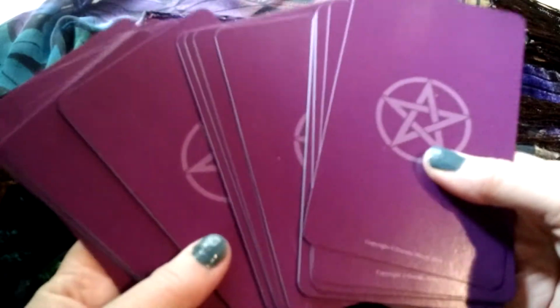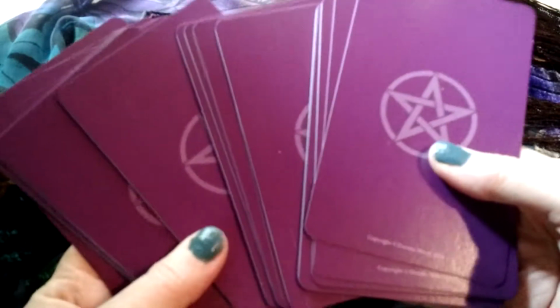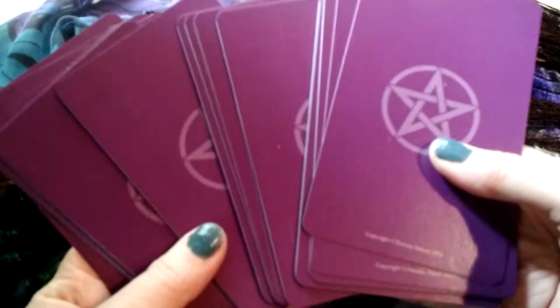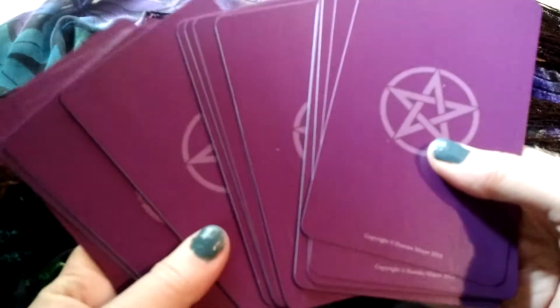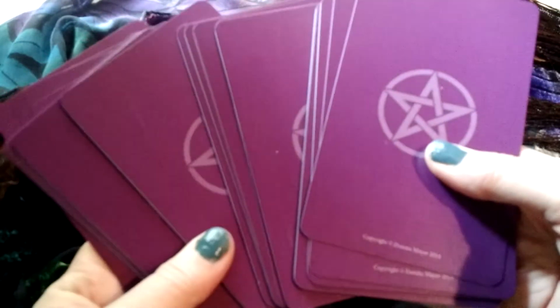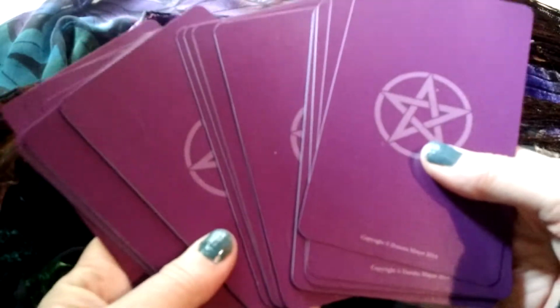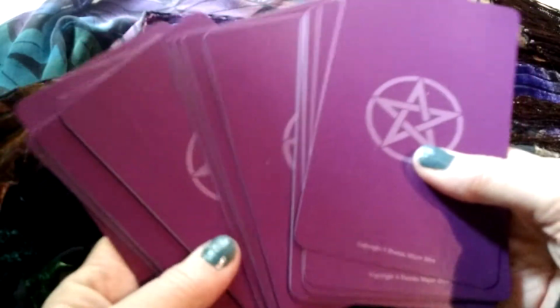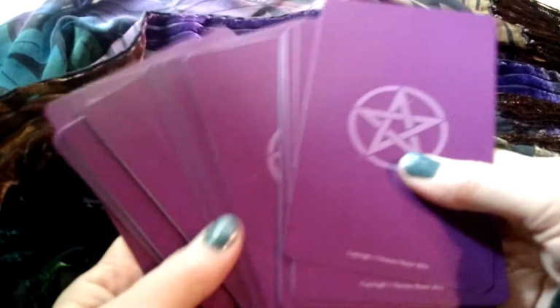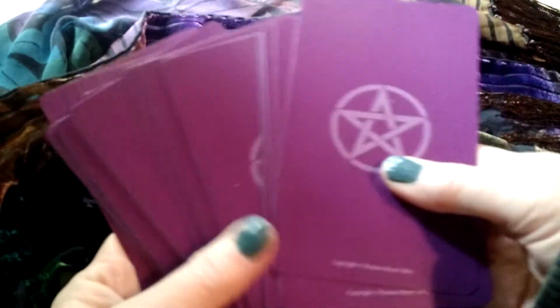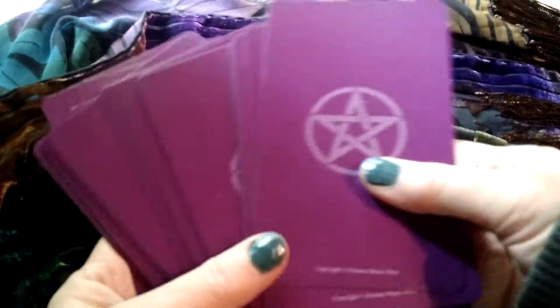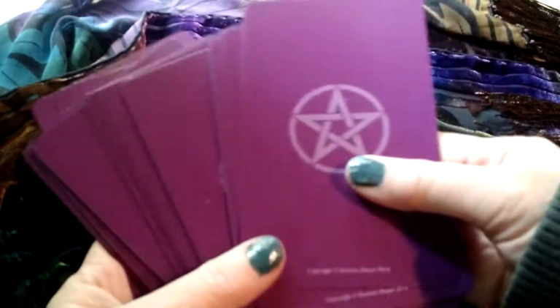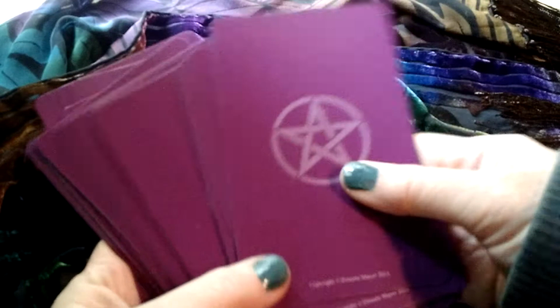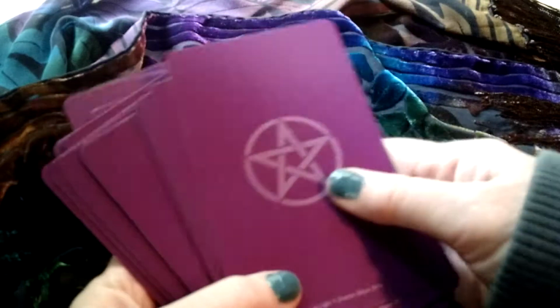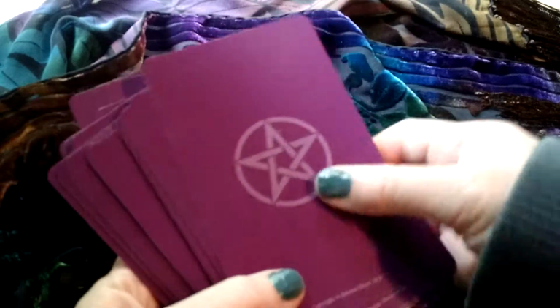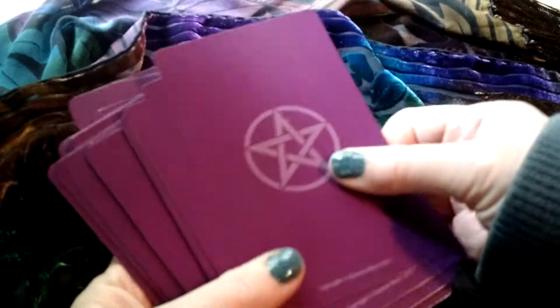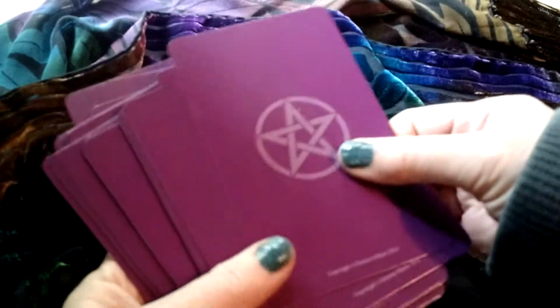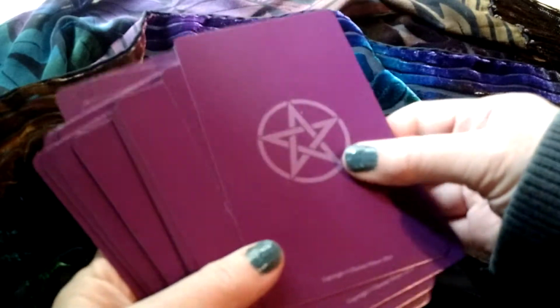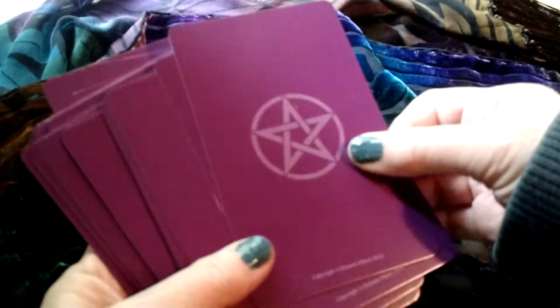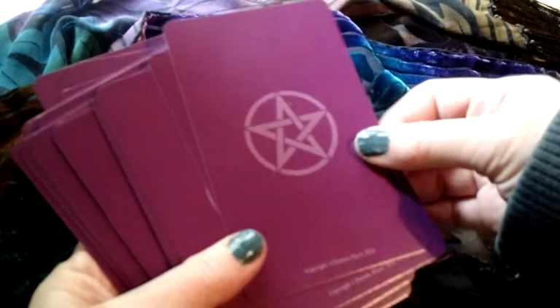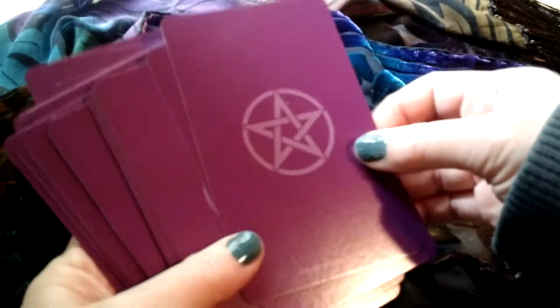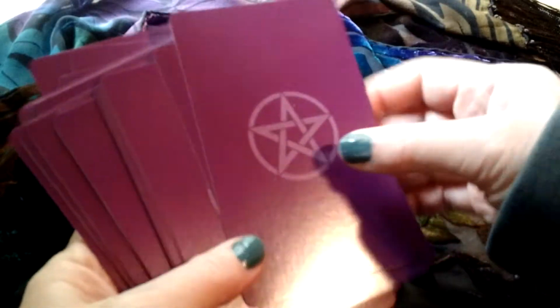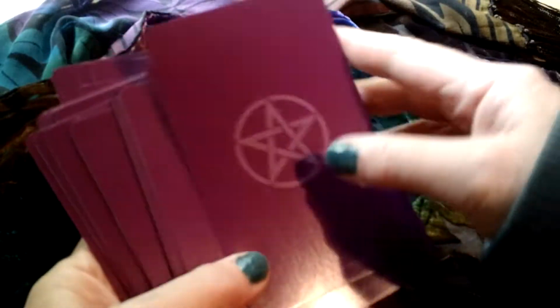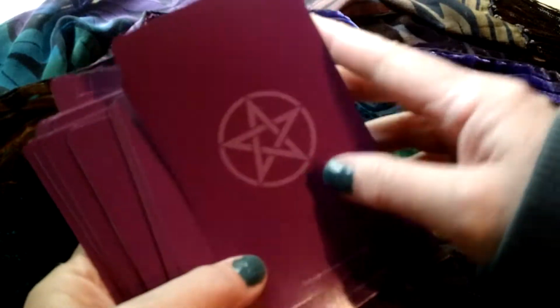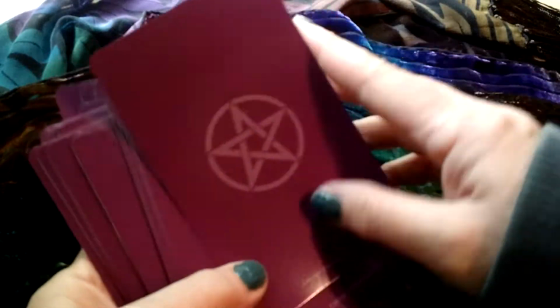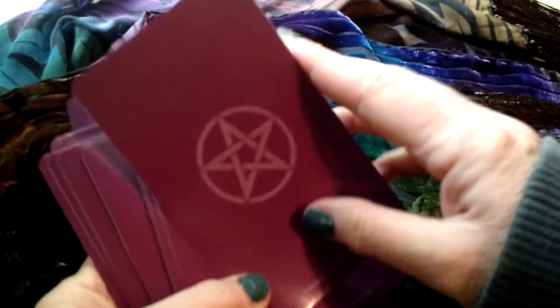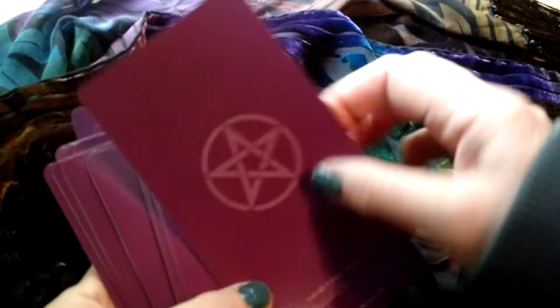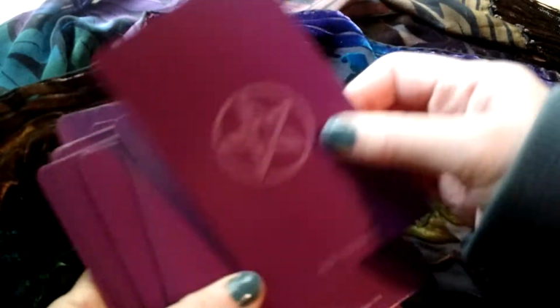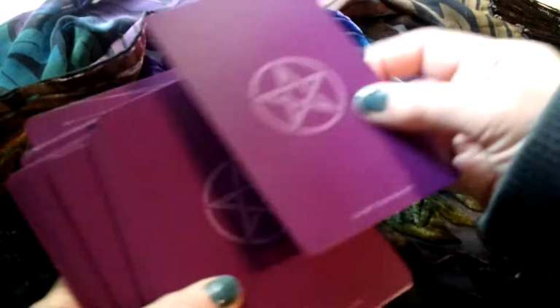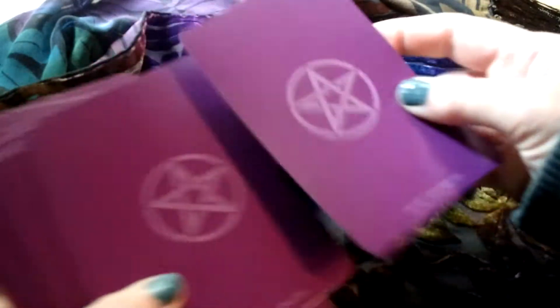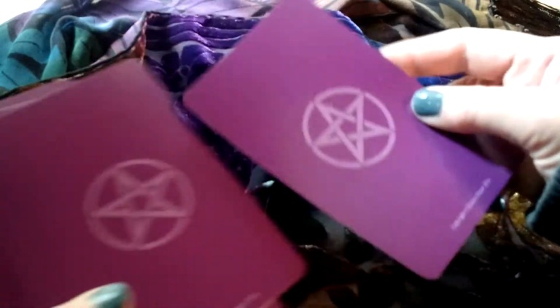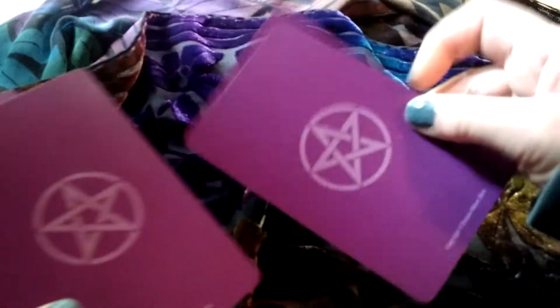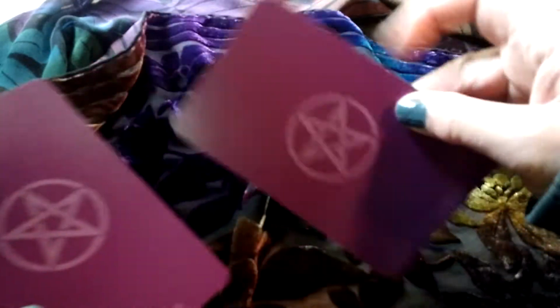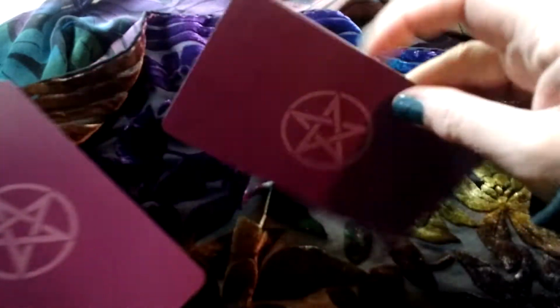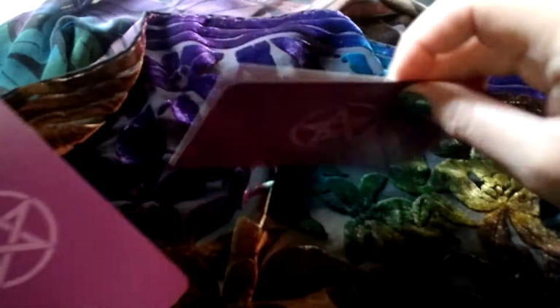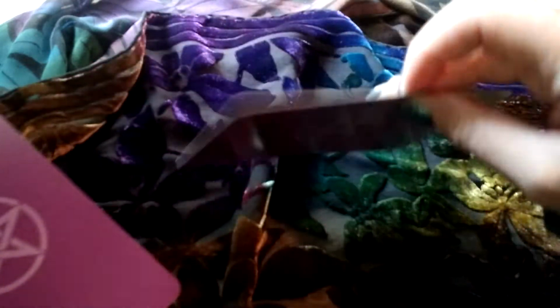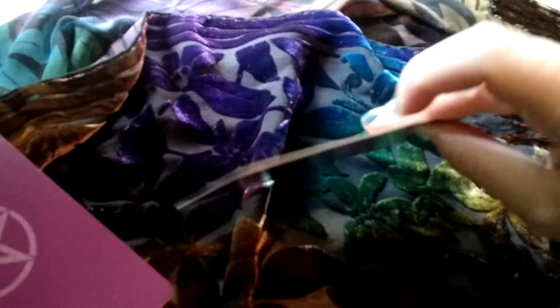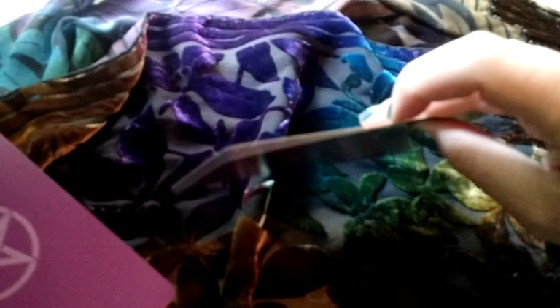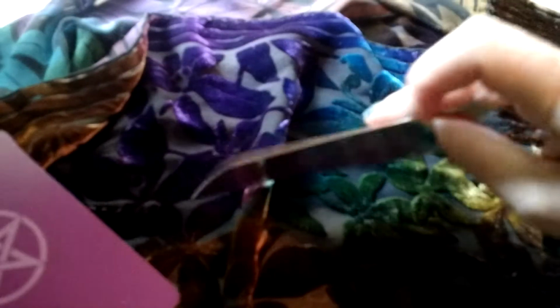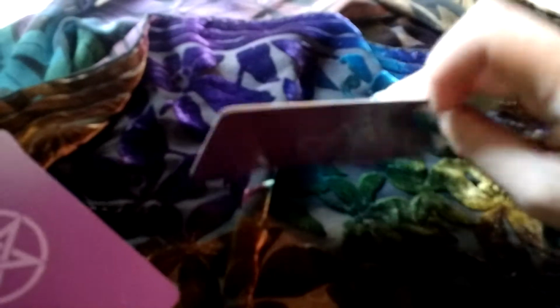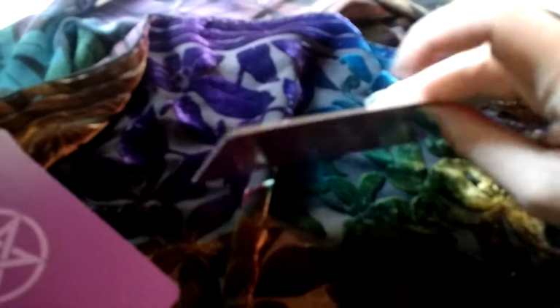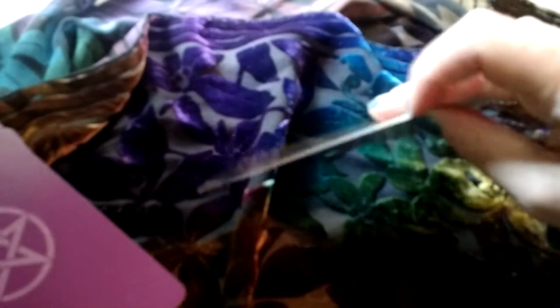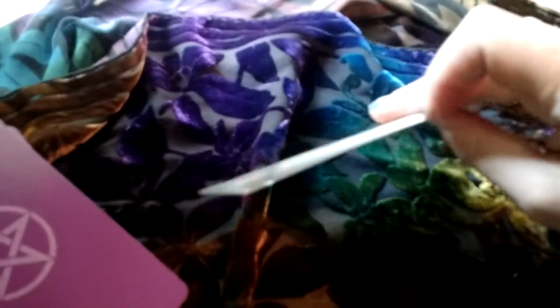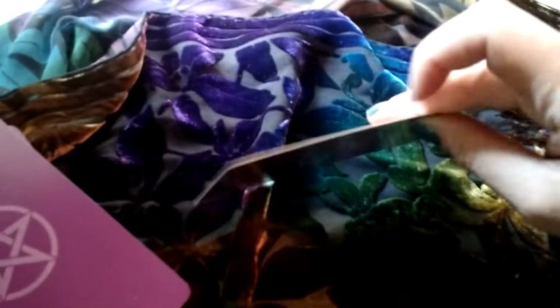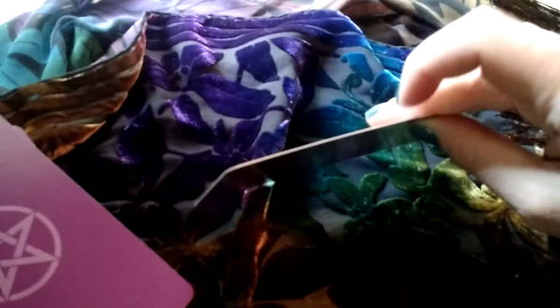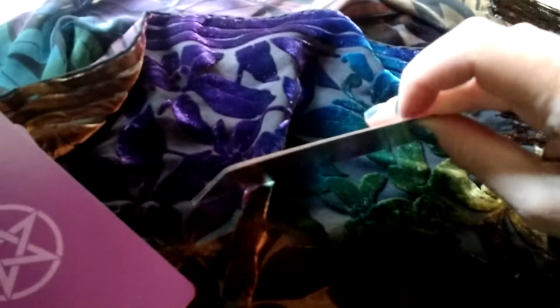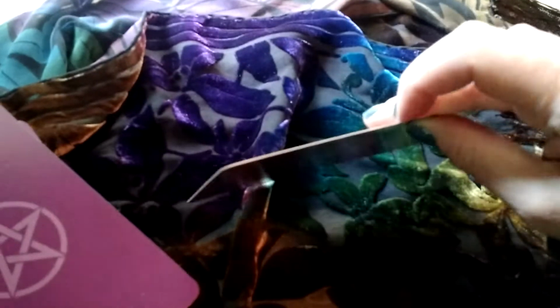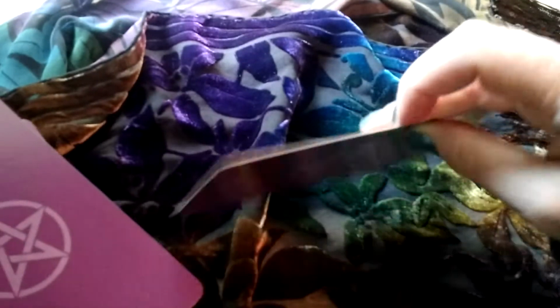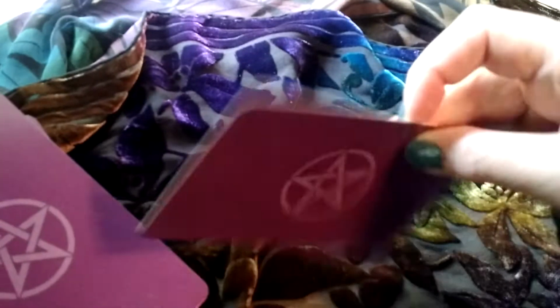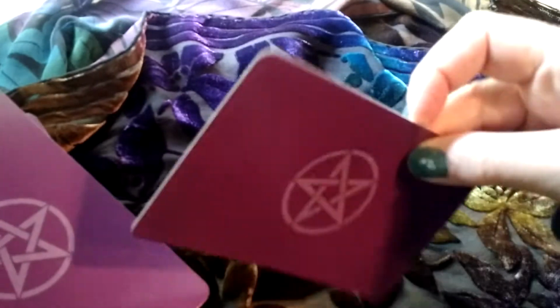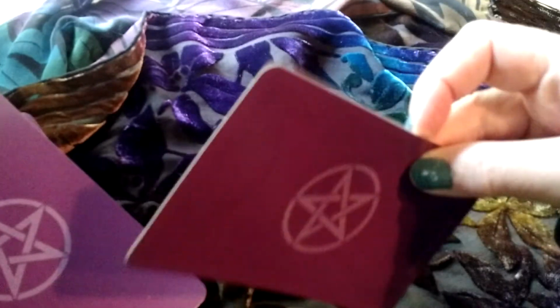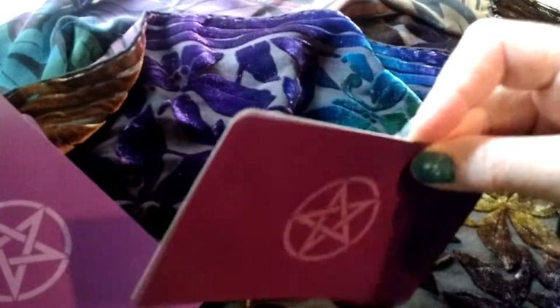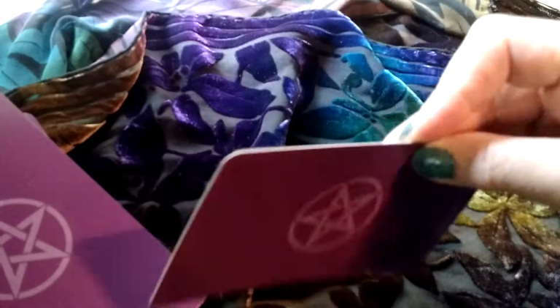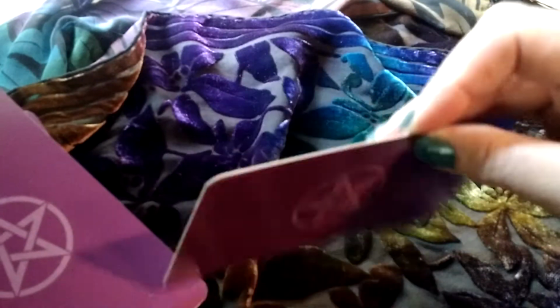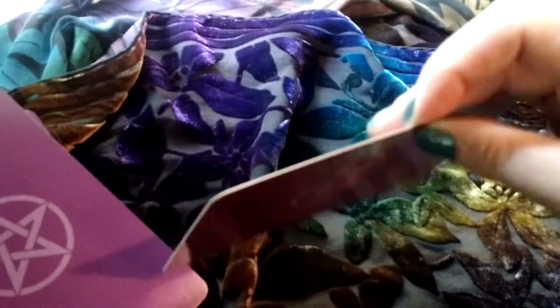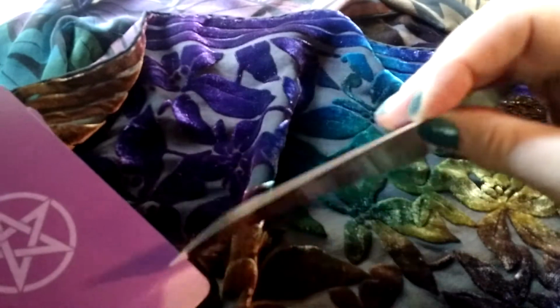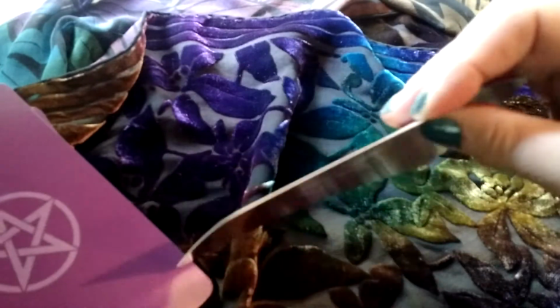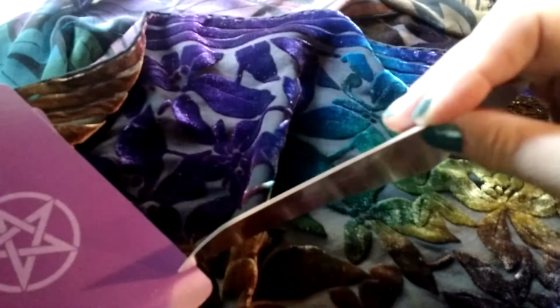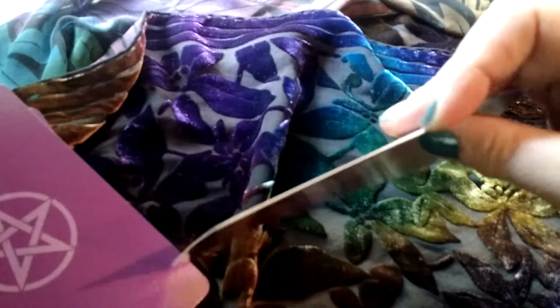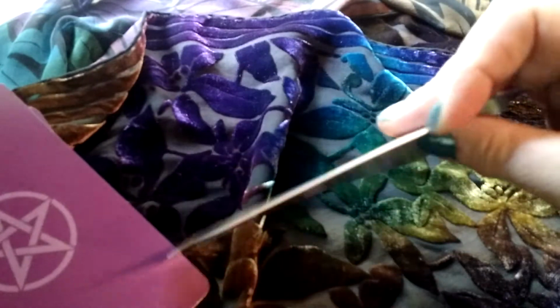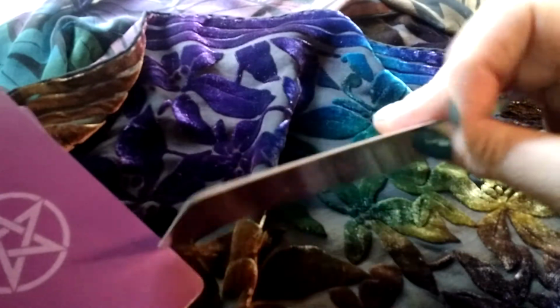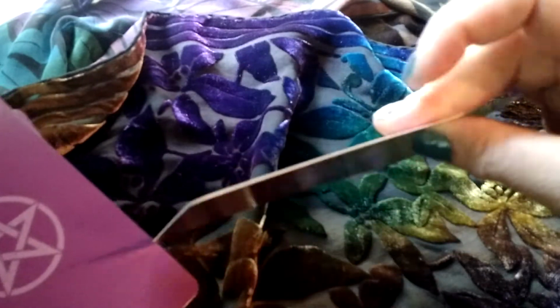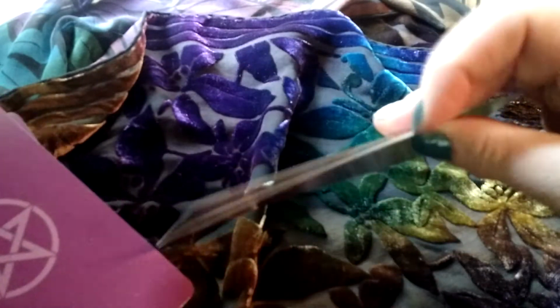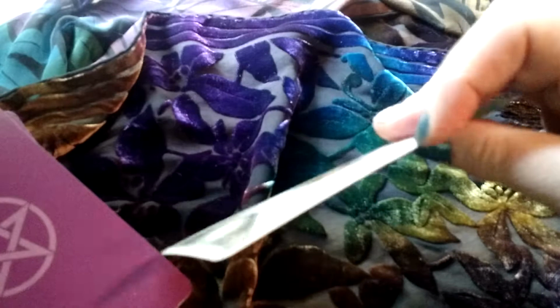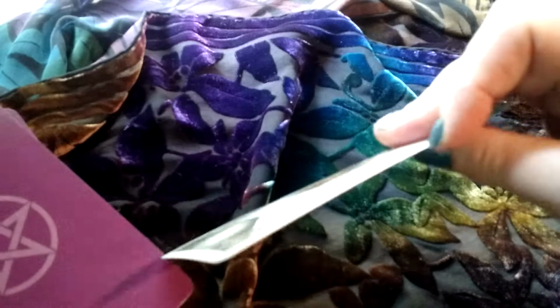This is the back of the cards. They're nice and thick — good thickness.